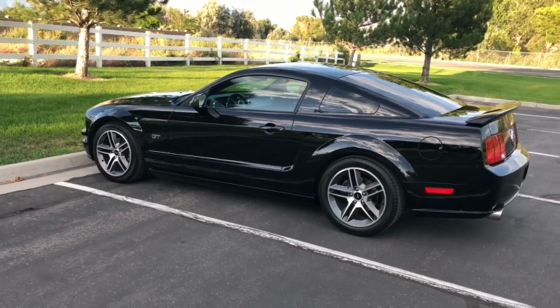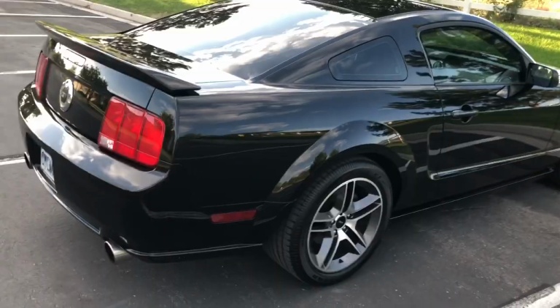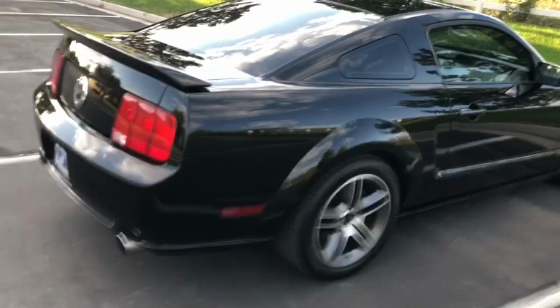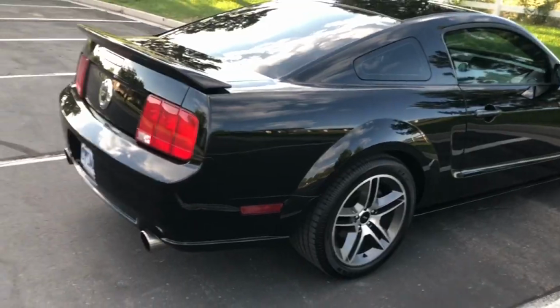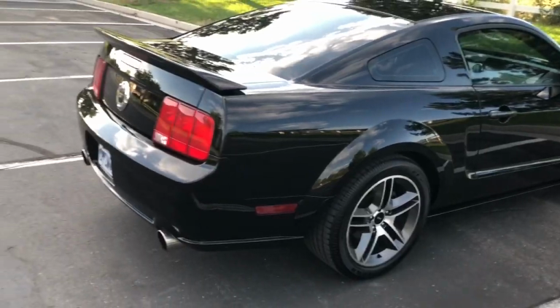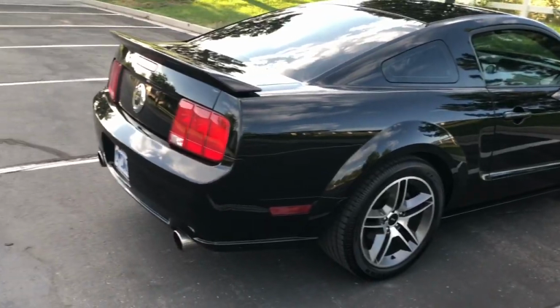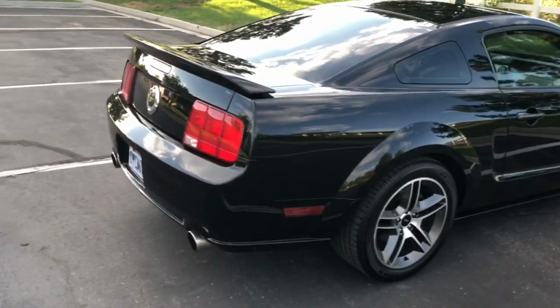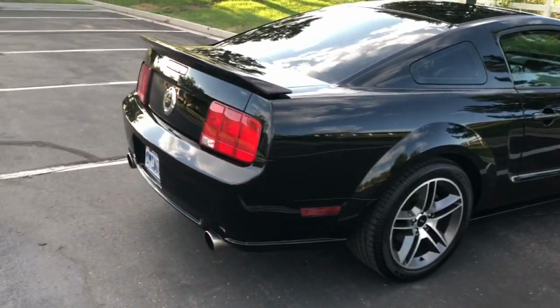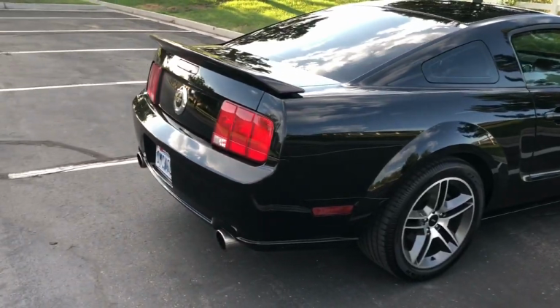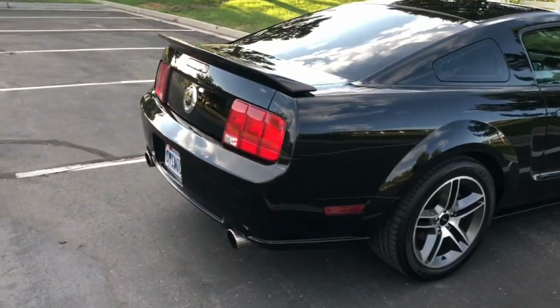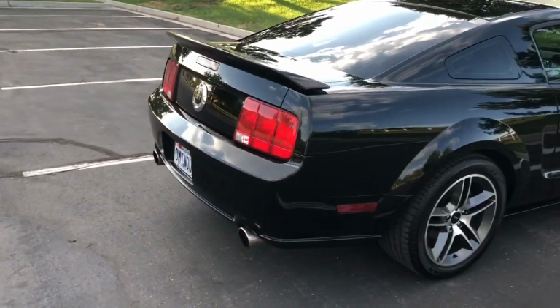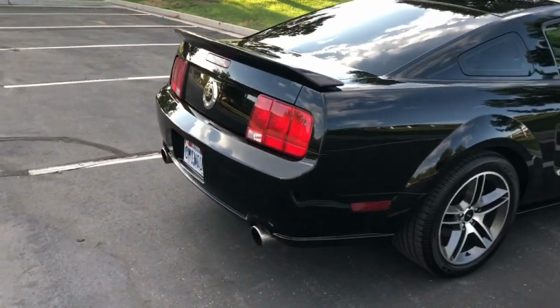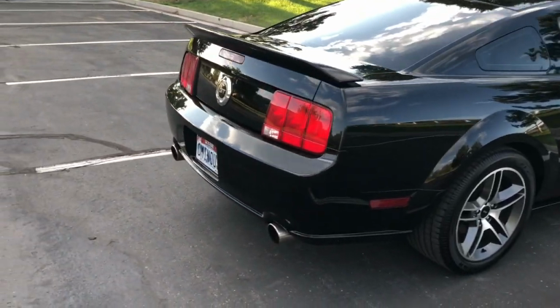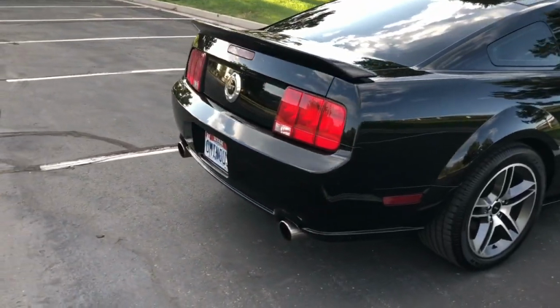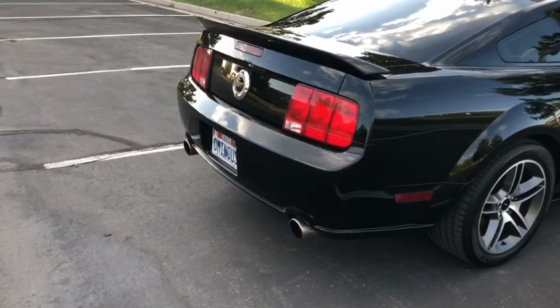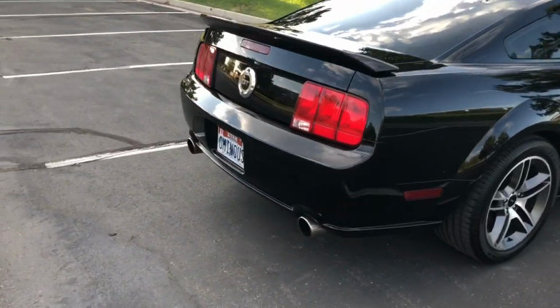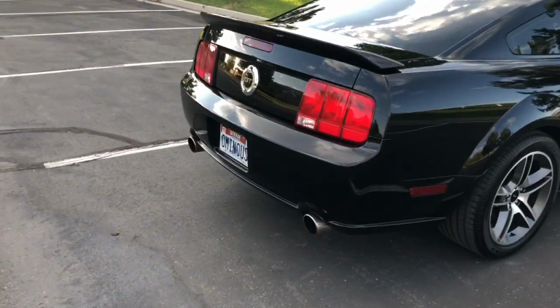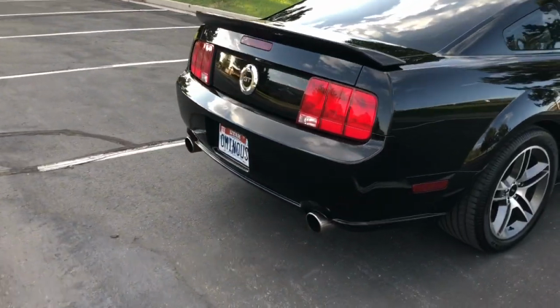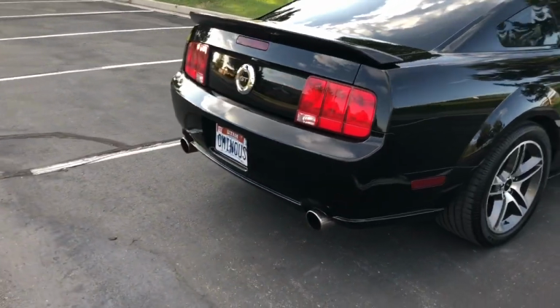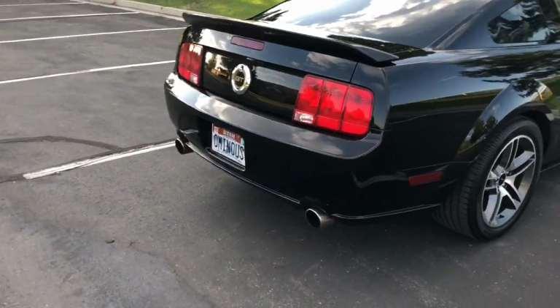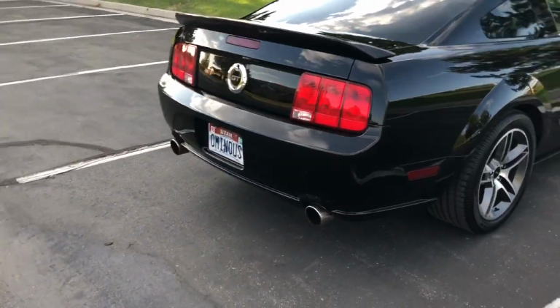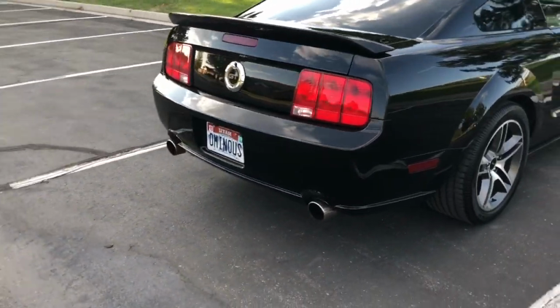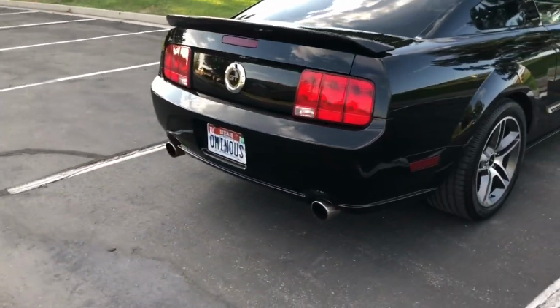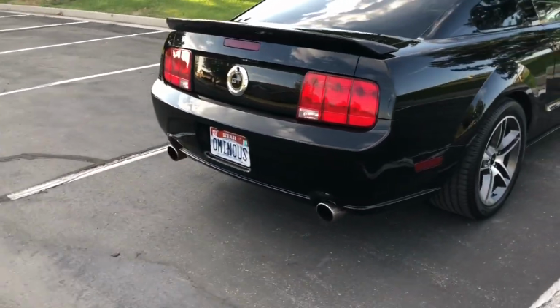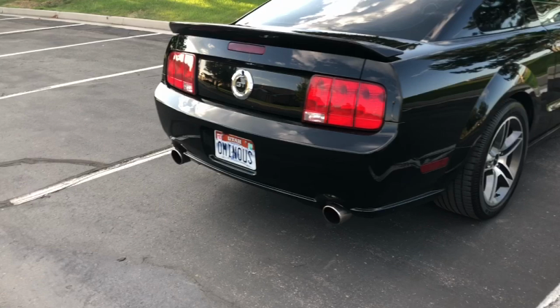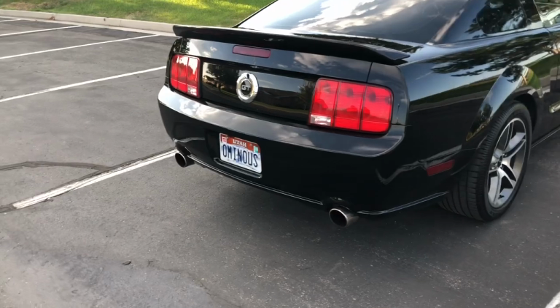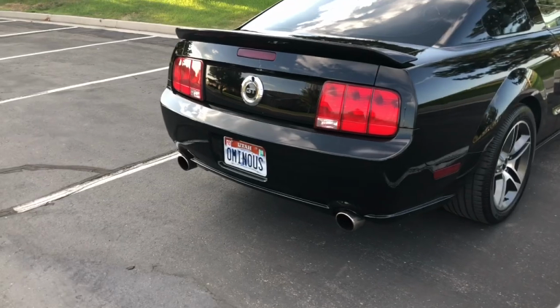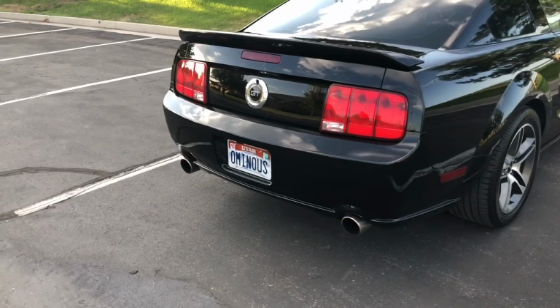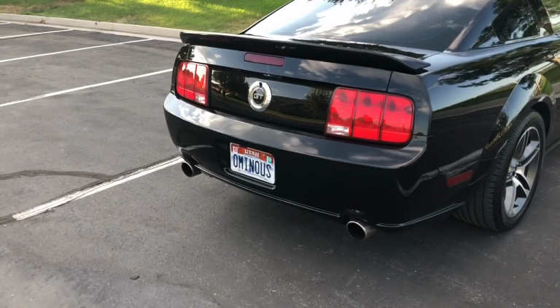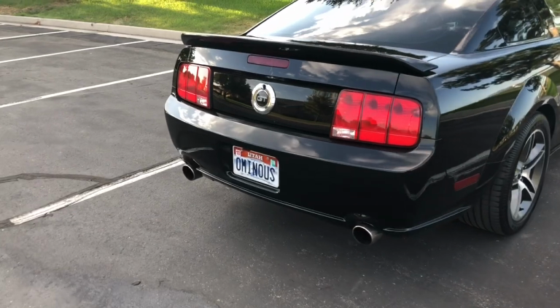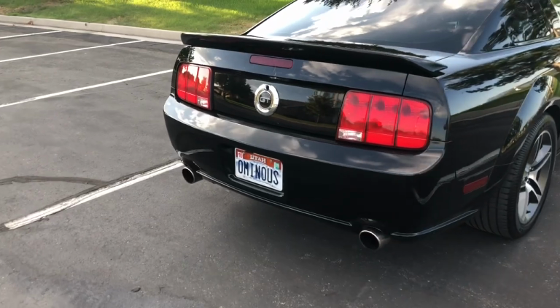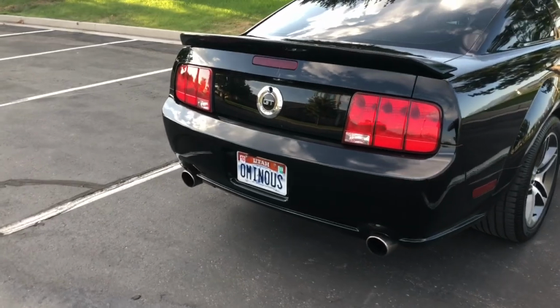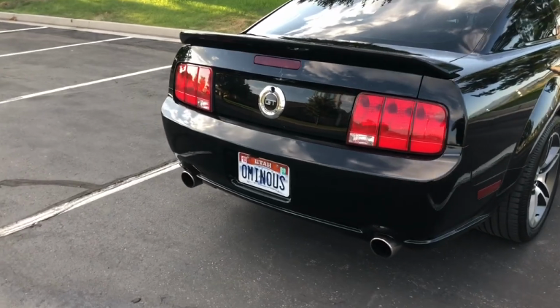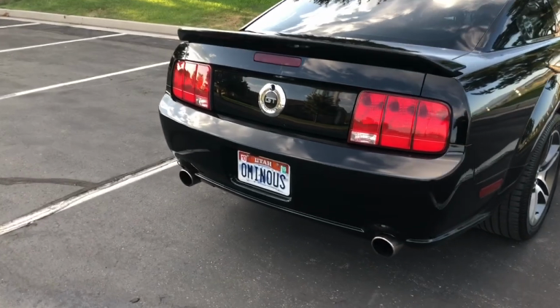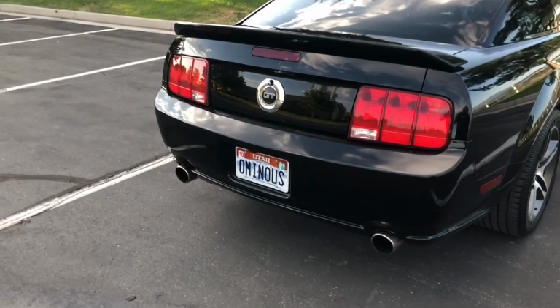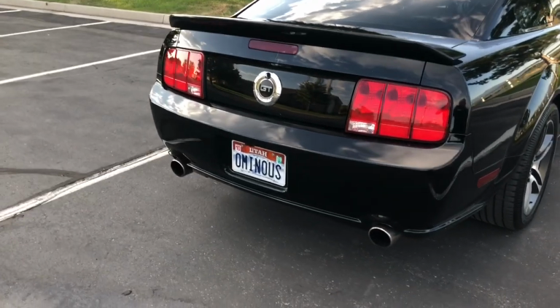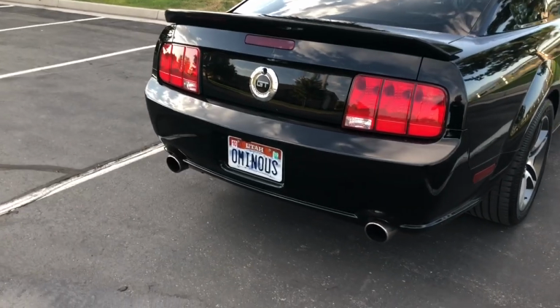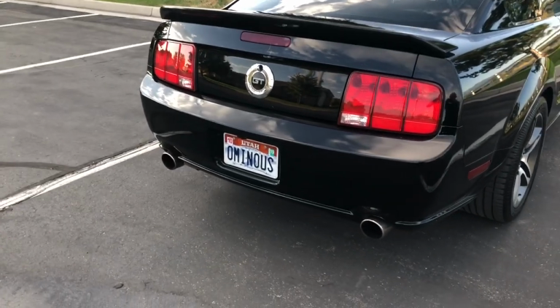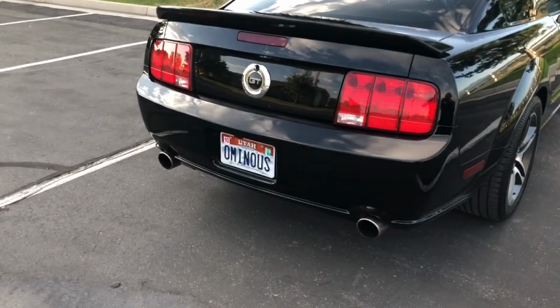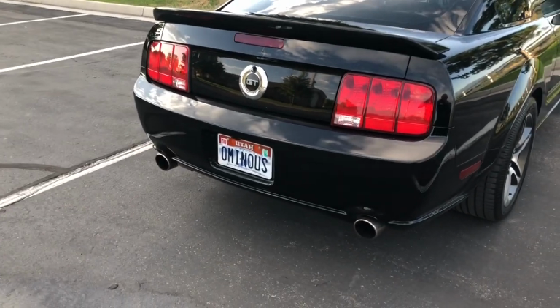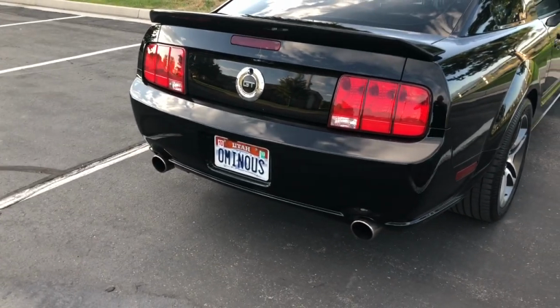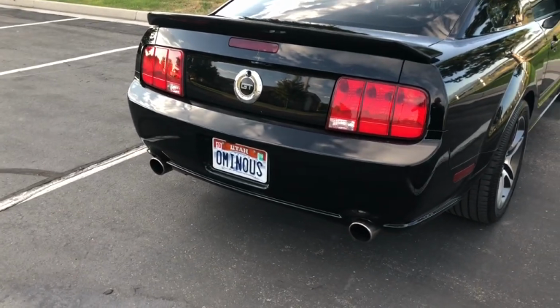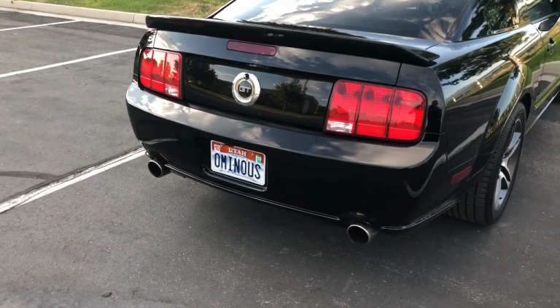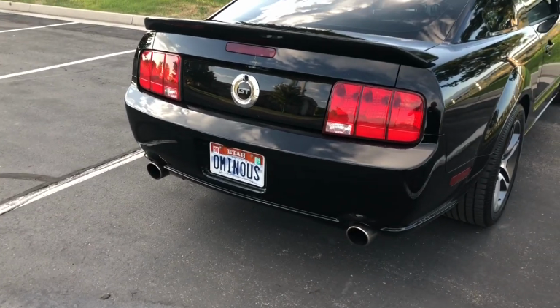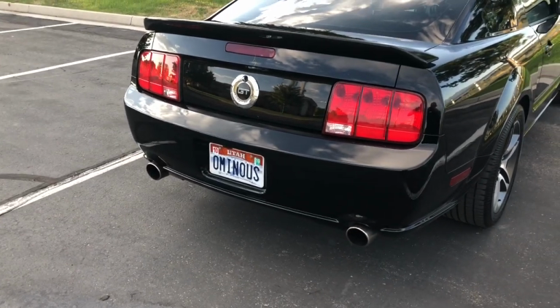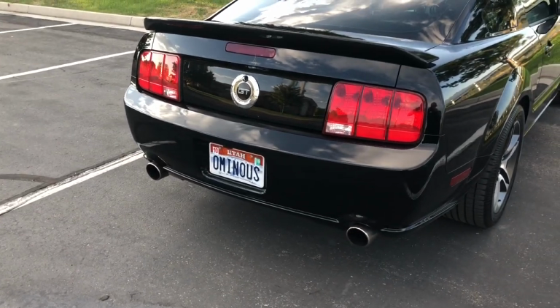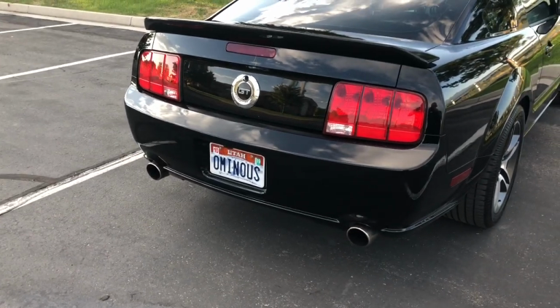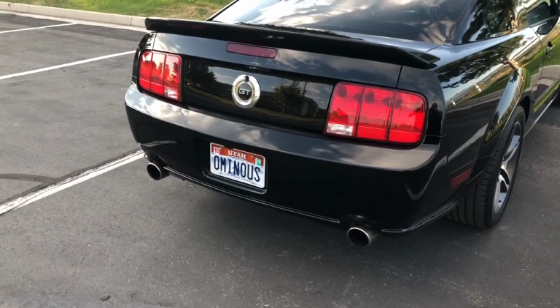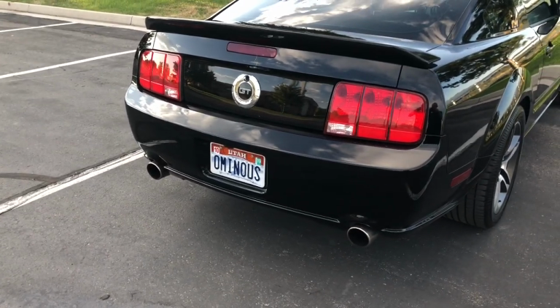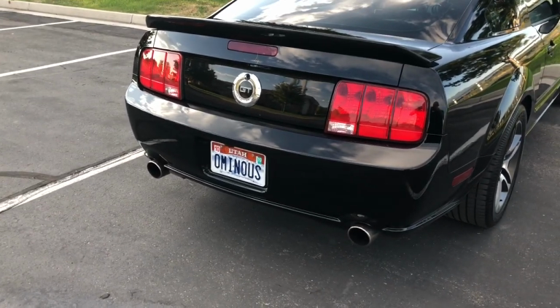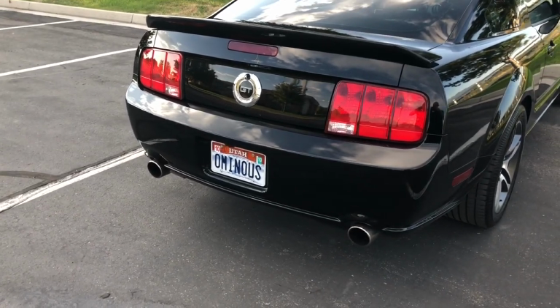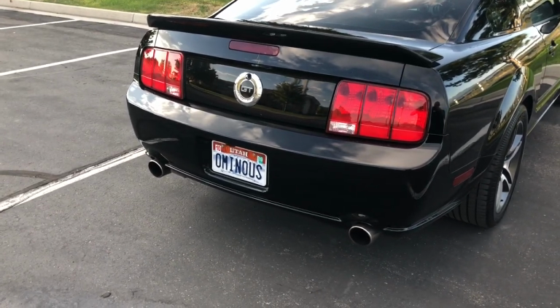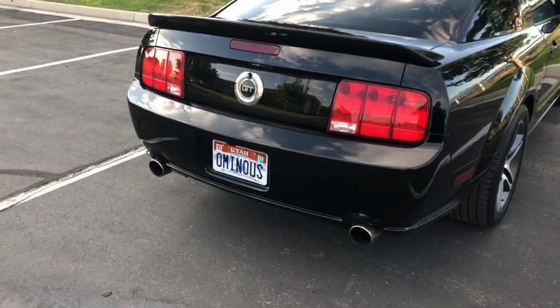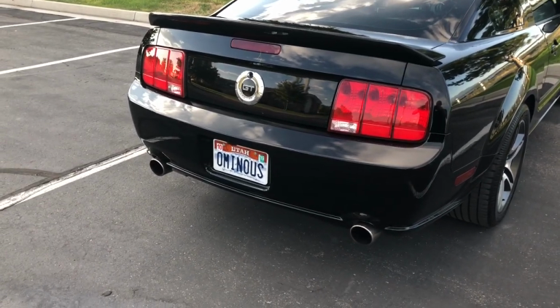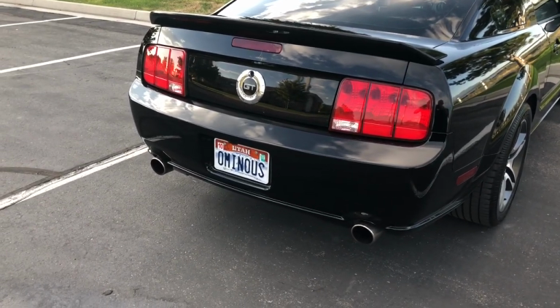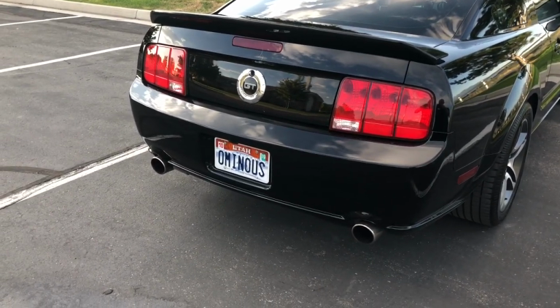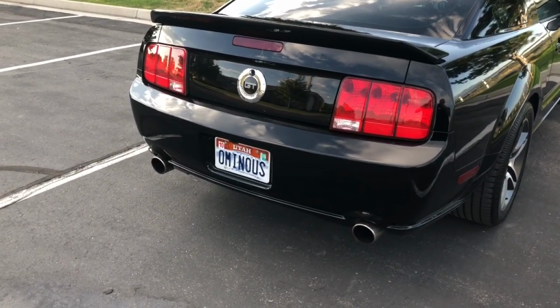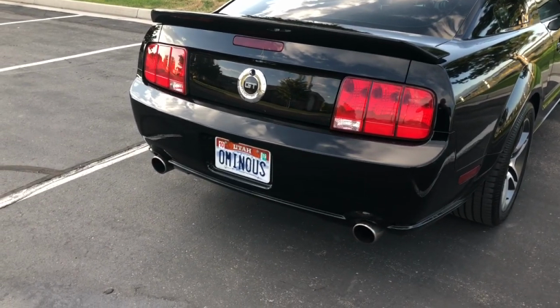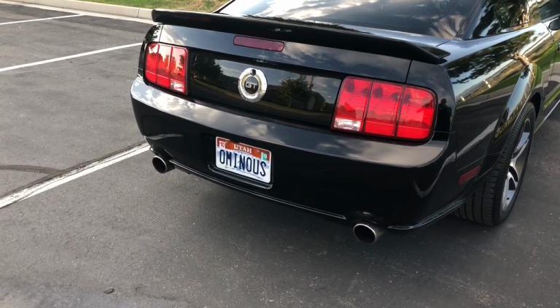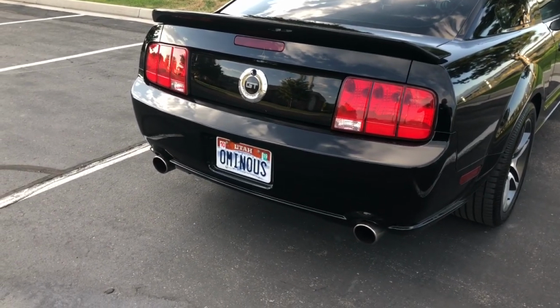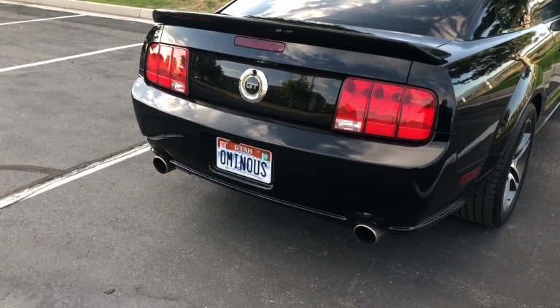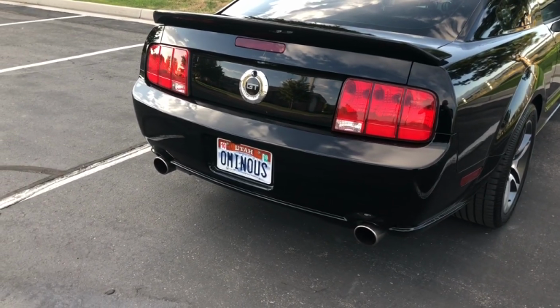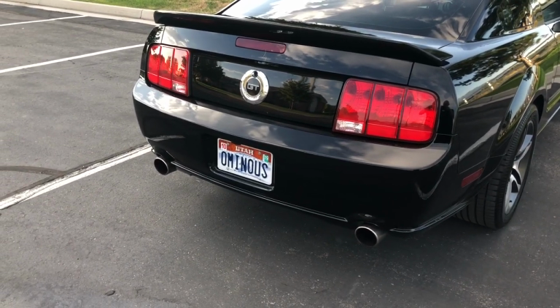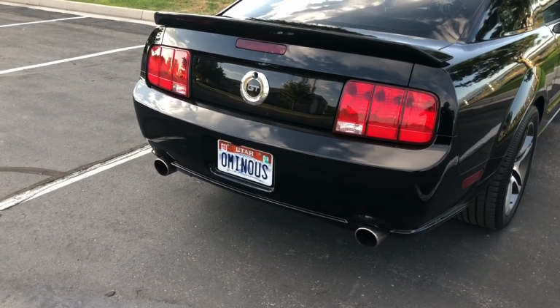This car does have an aftermarket exhaust. It's a pipes exhaust system. Here's a little clip of how that sounds.